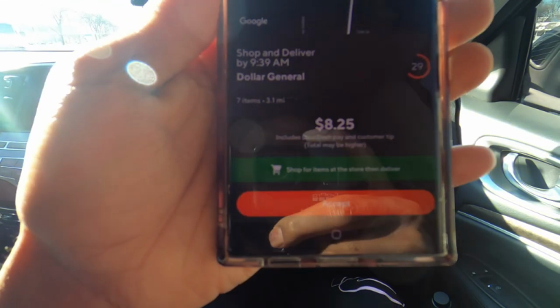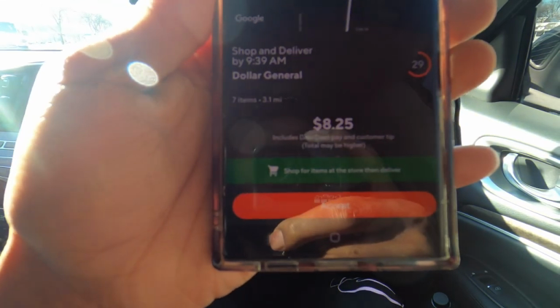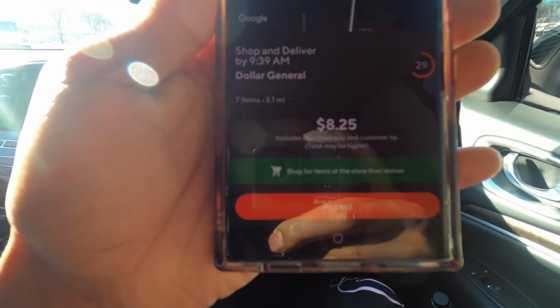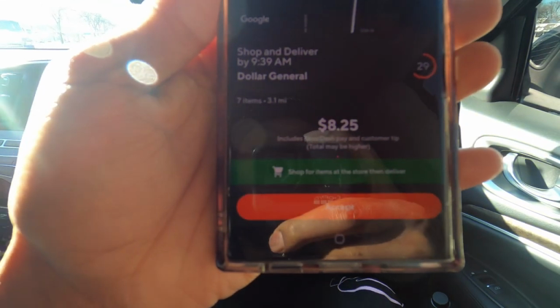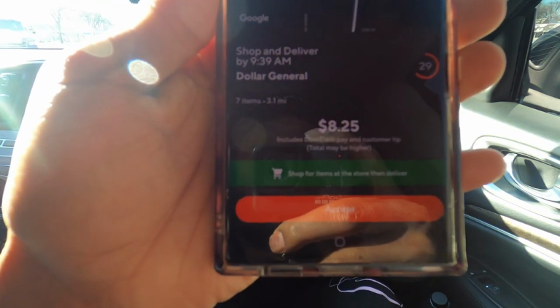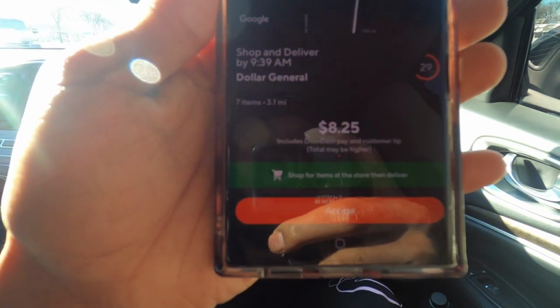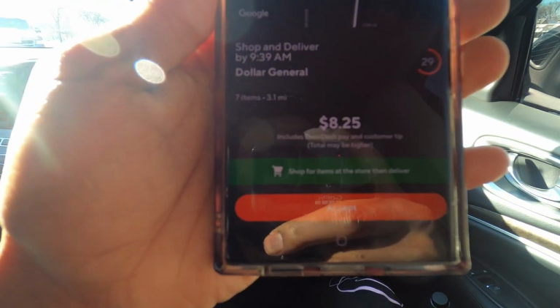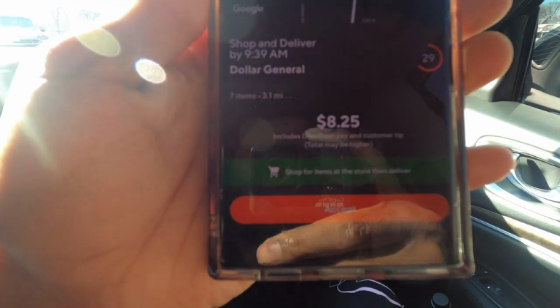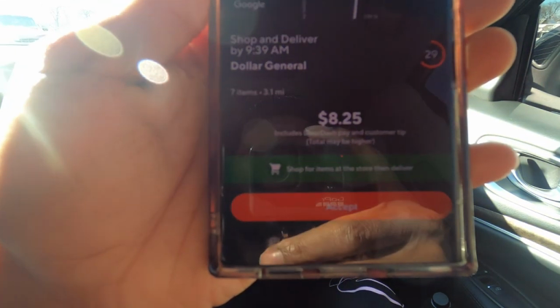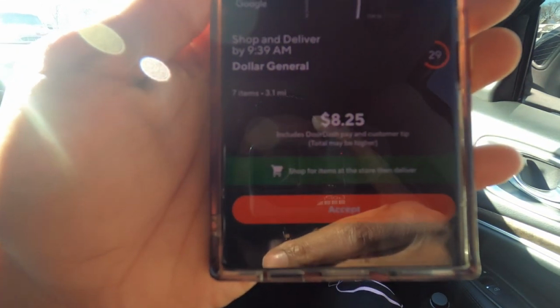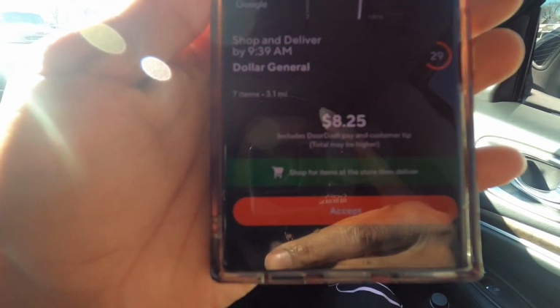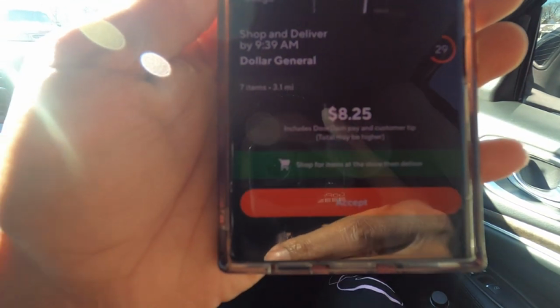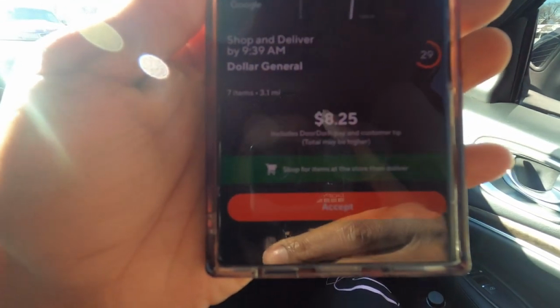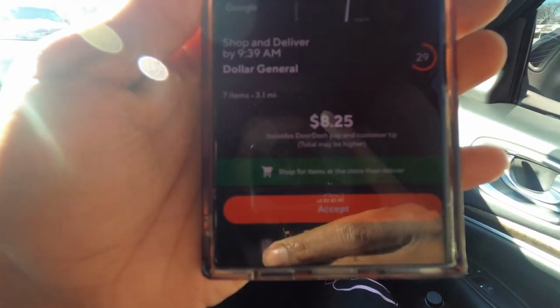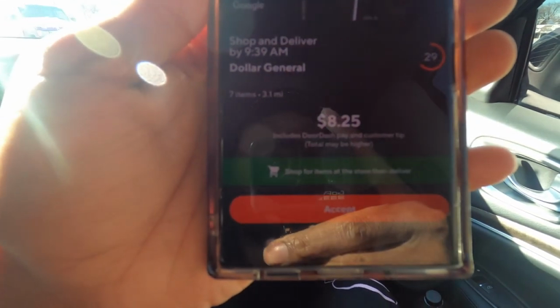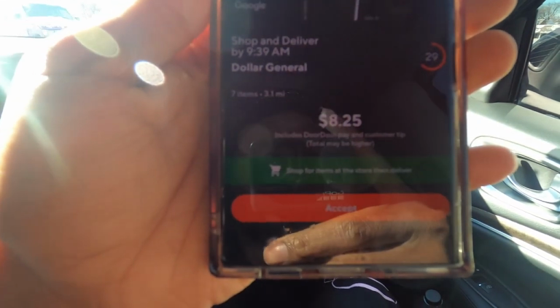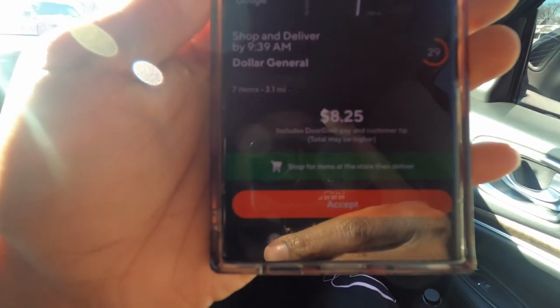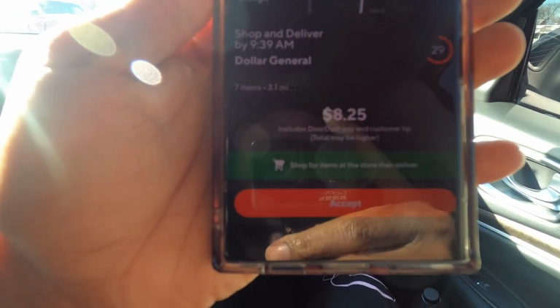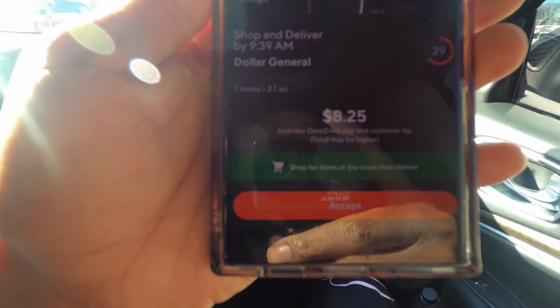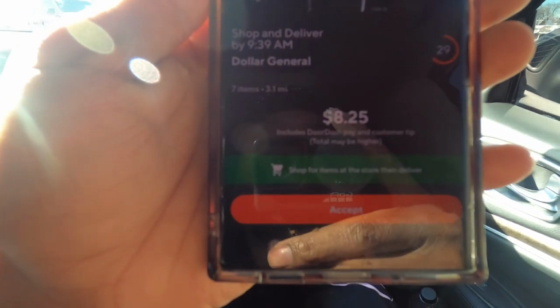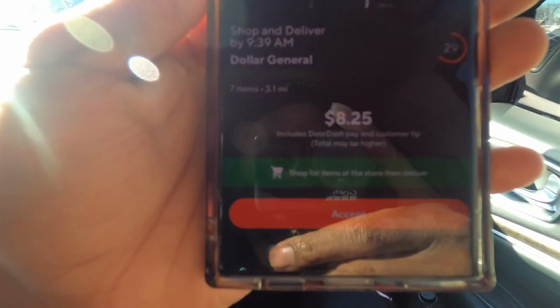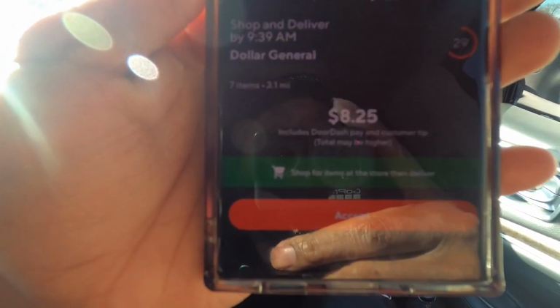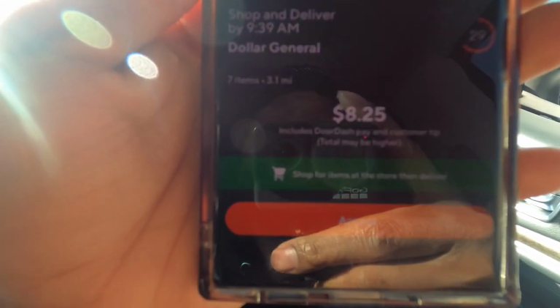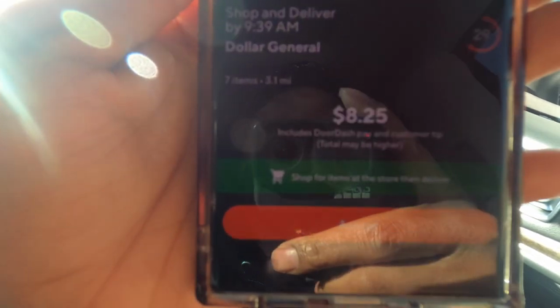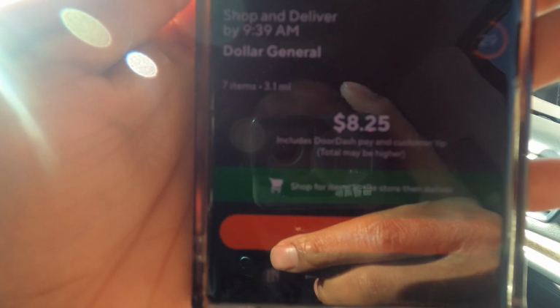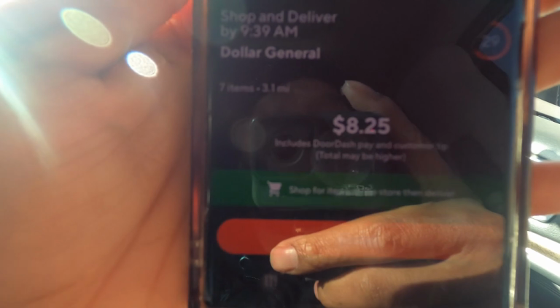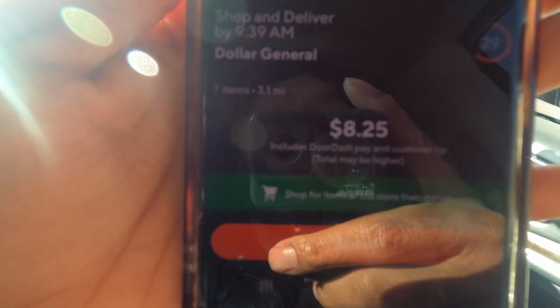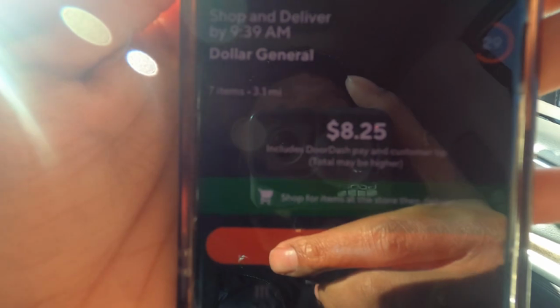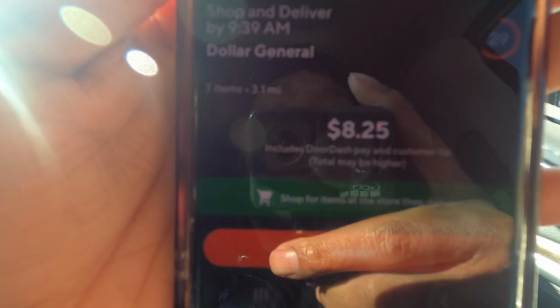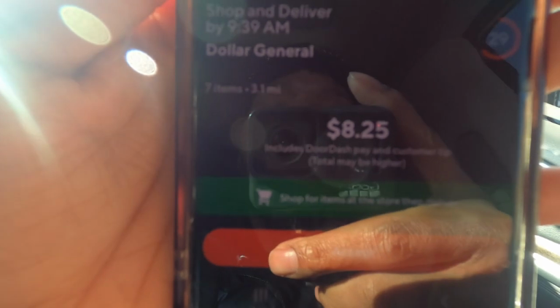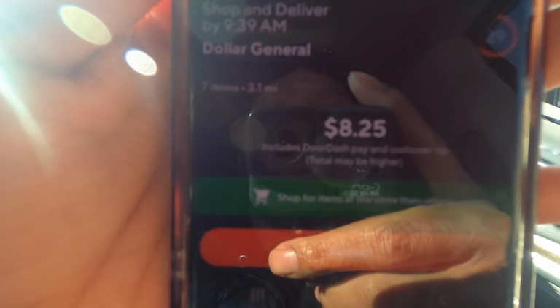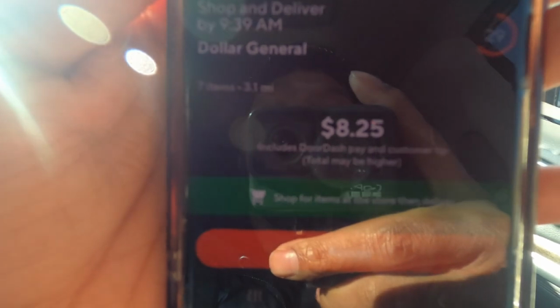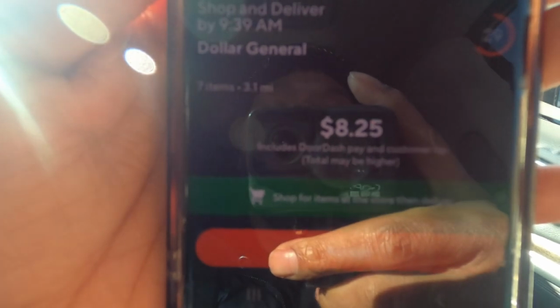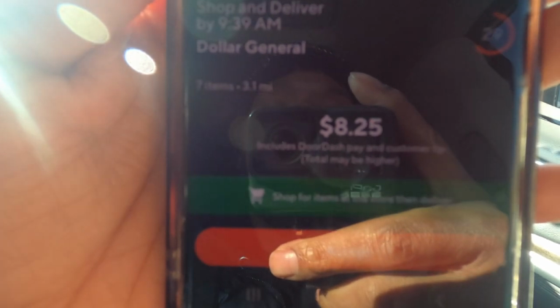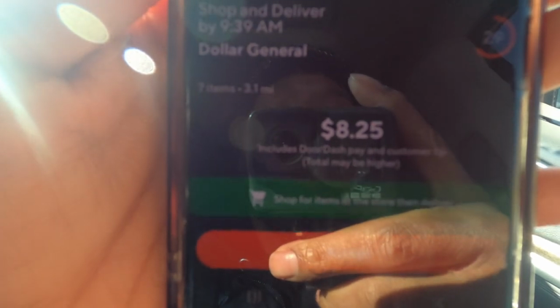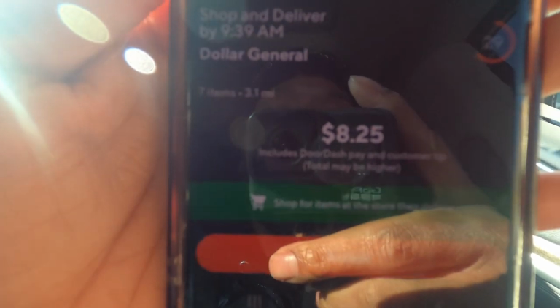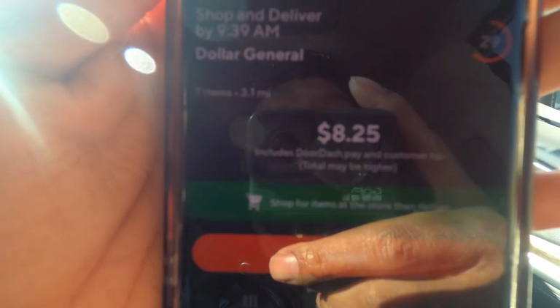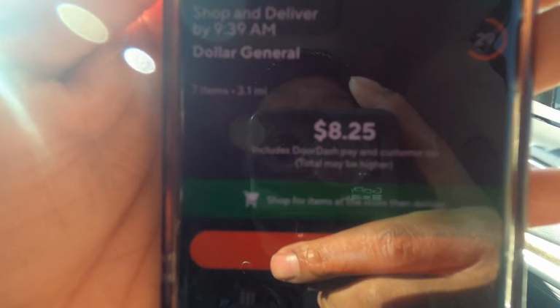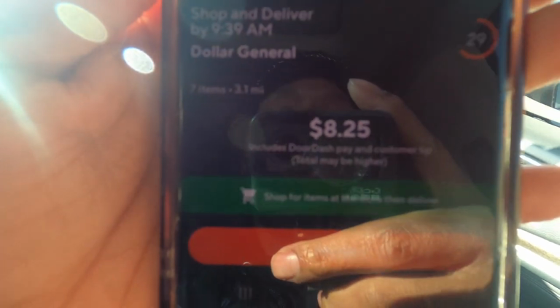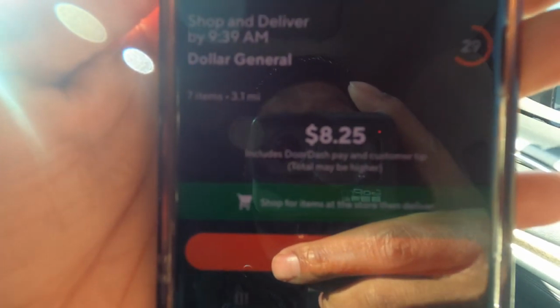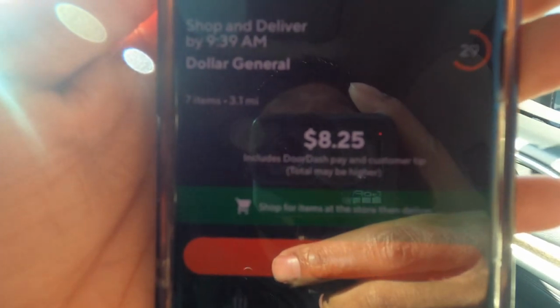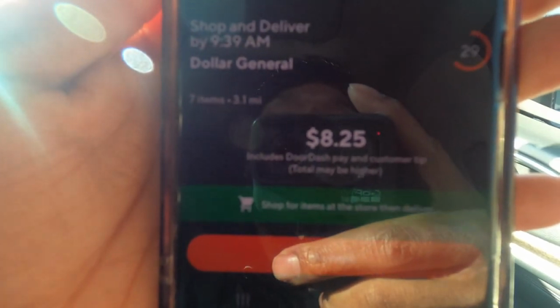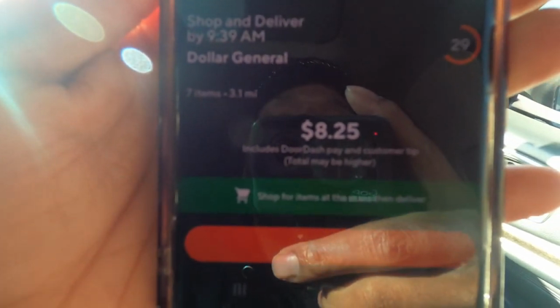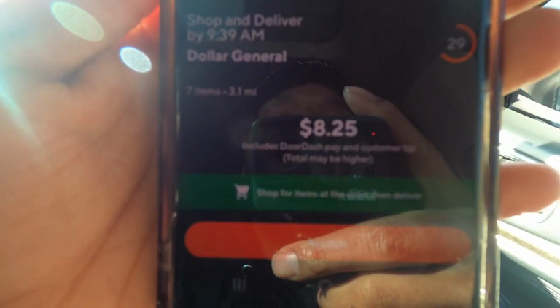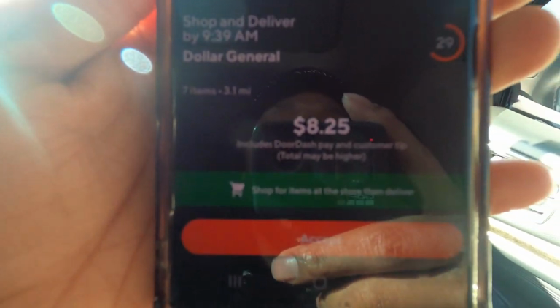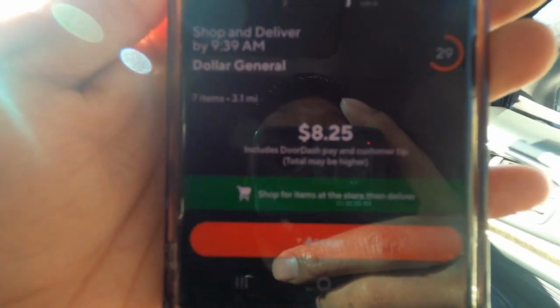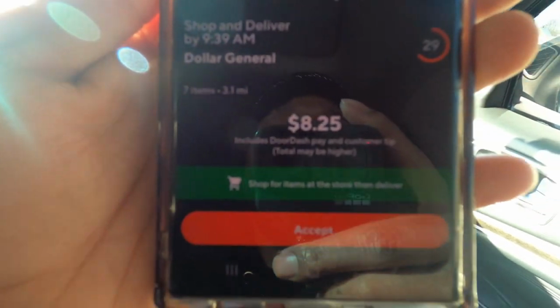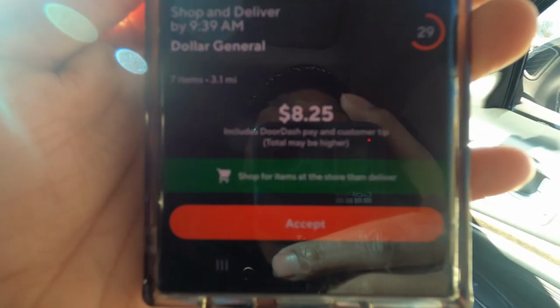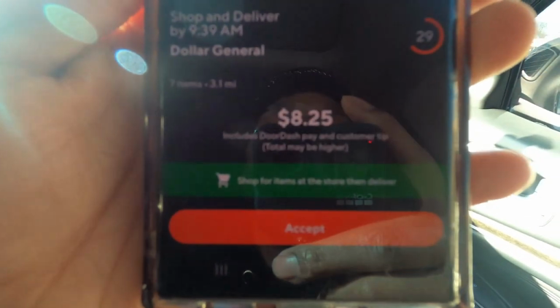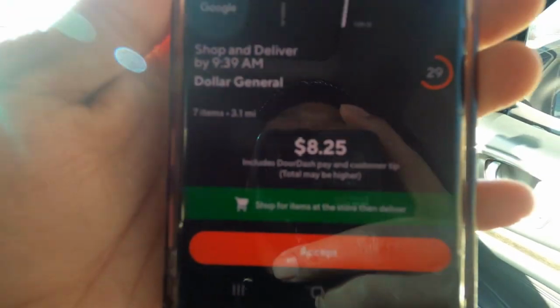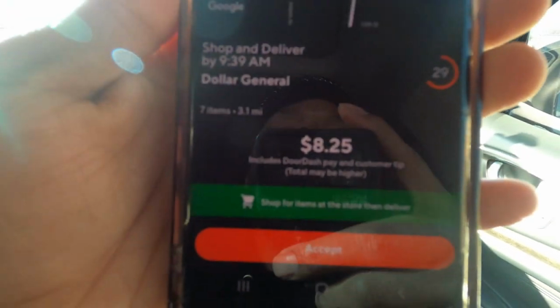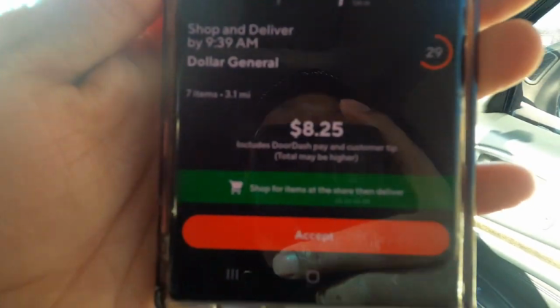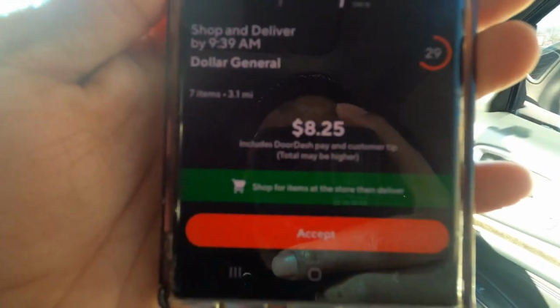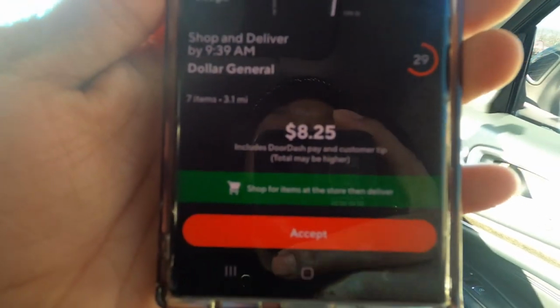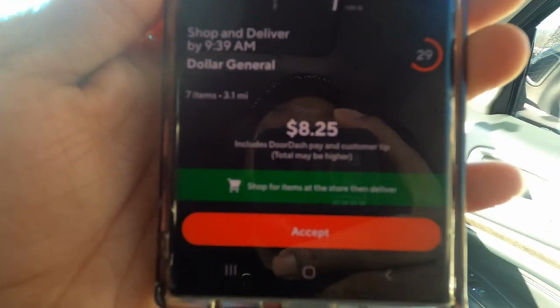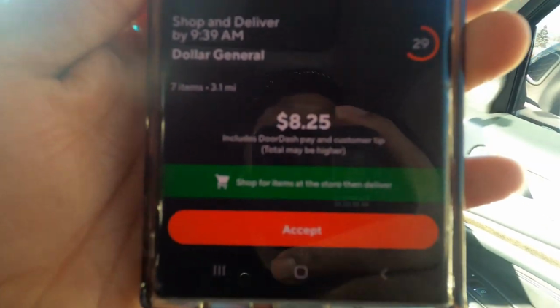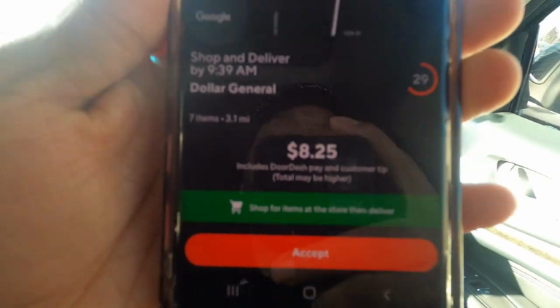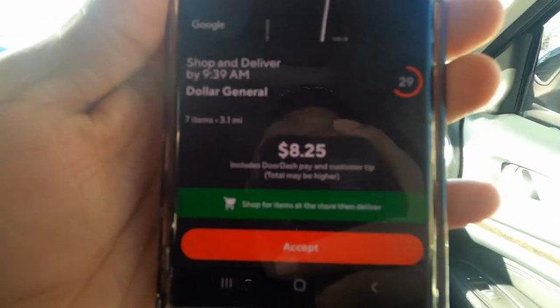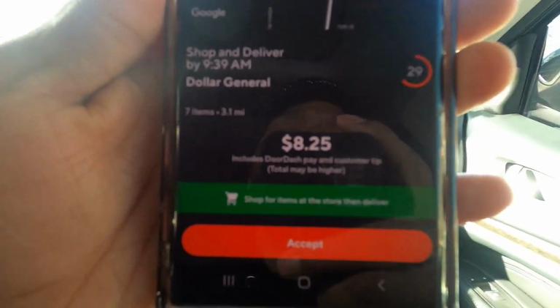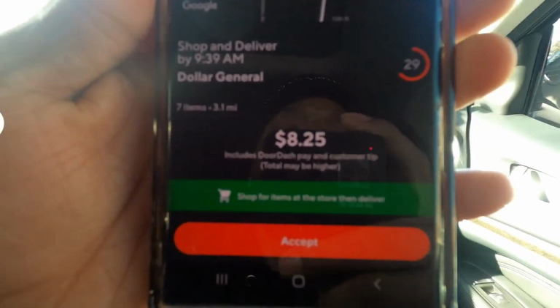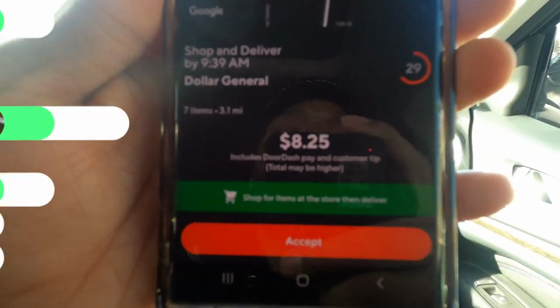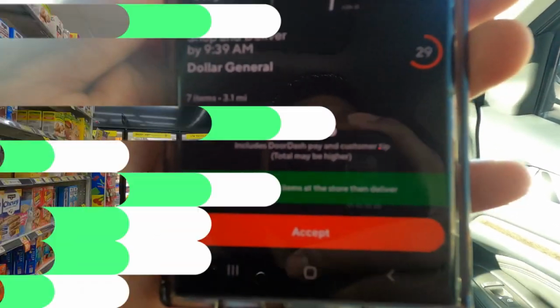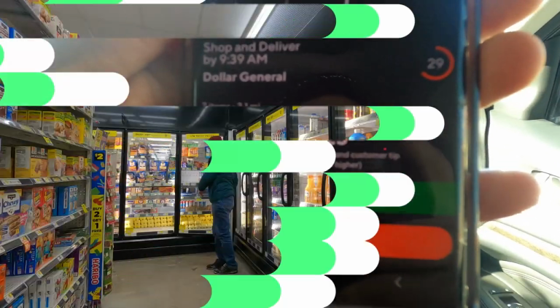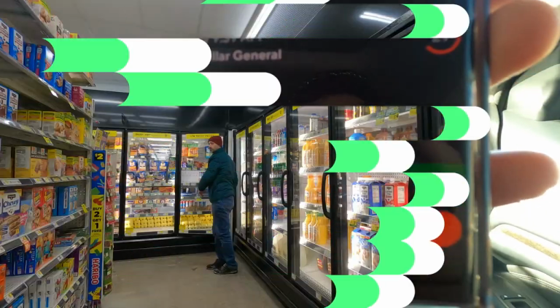Order number one: Dollar General, seven items, 3.1 miles for $8.25. Let's drive.